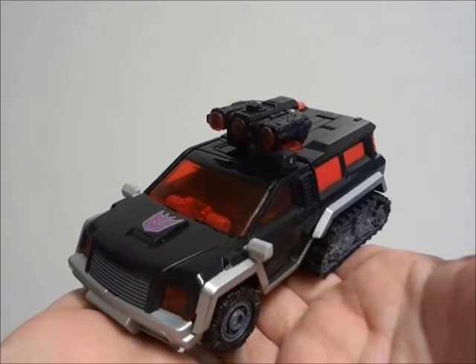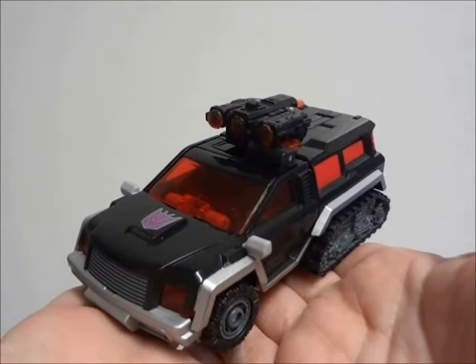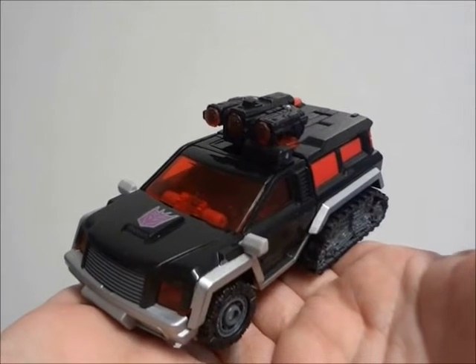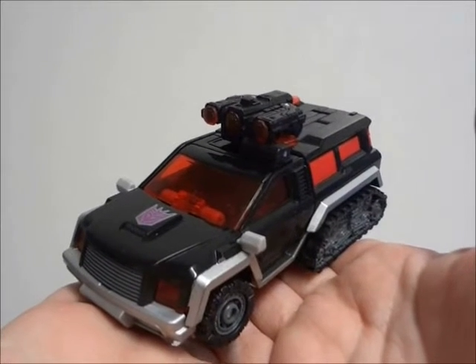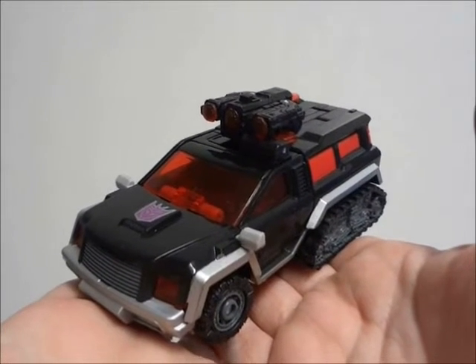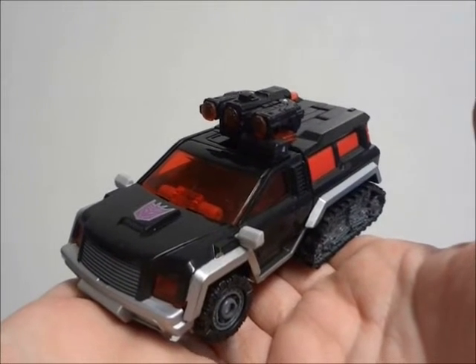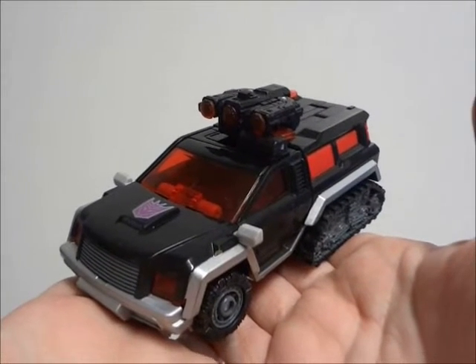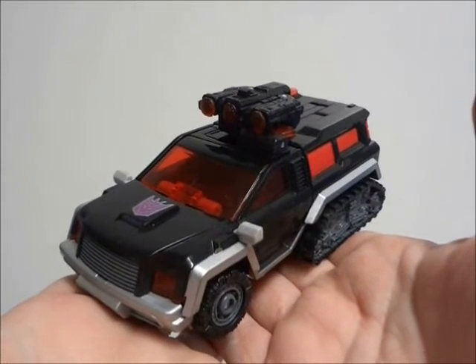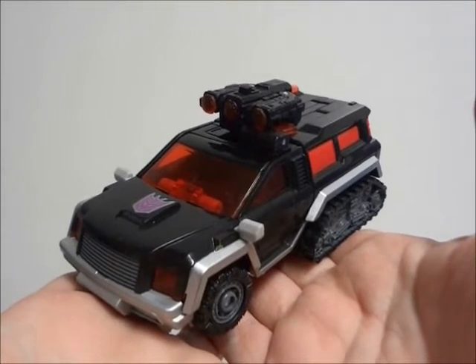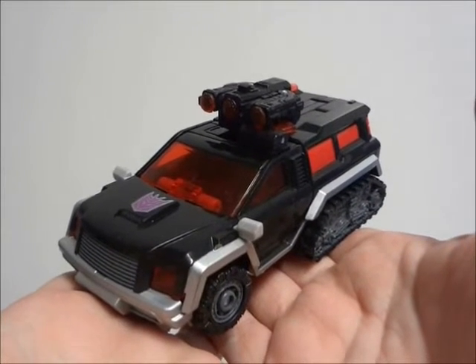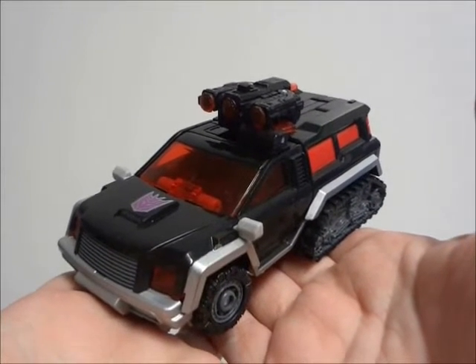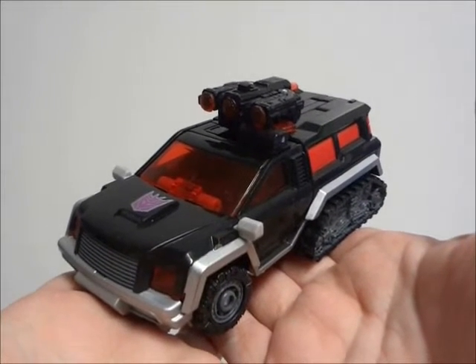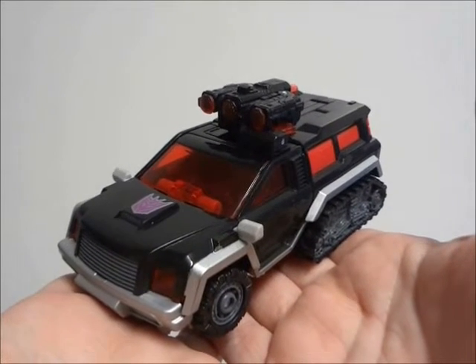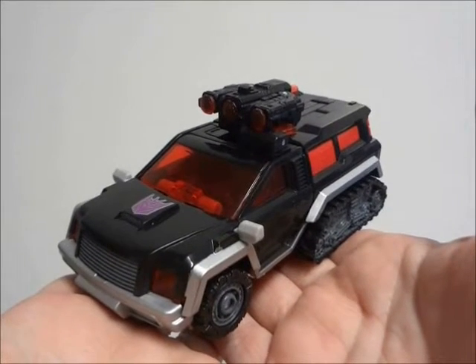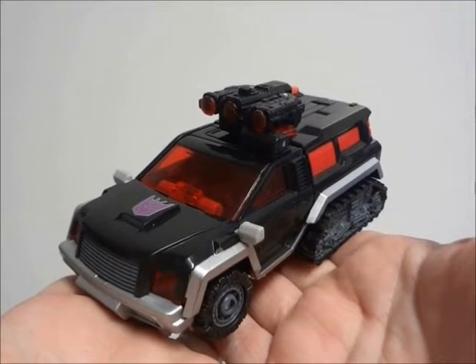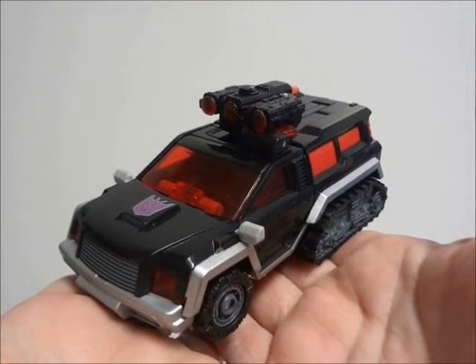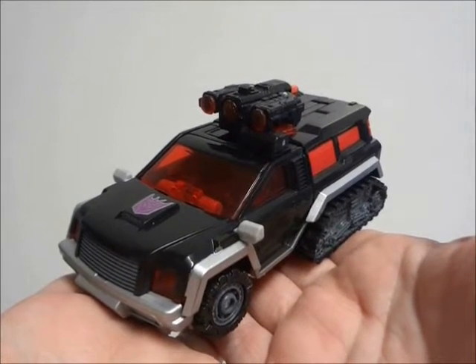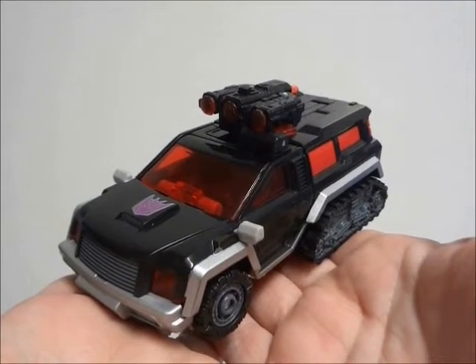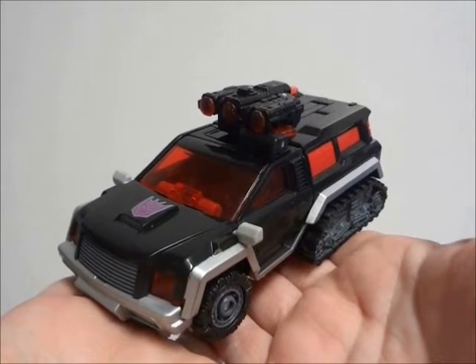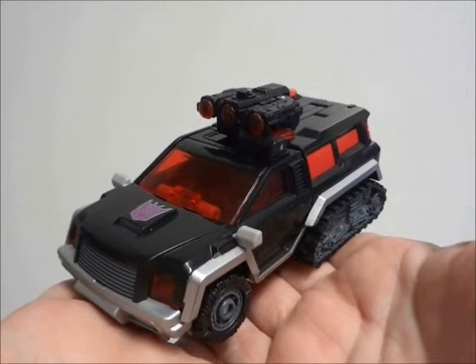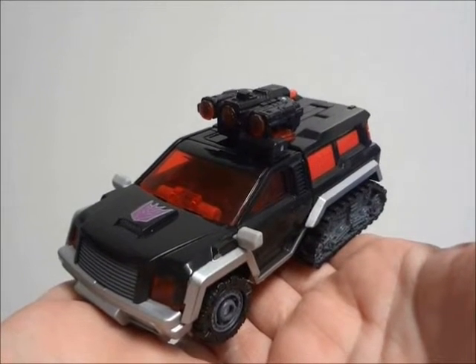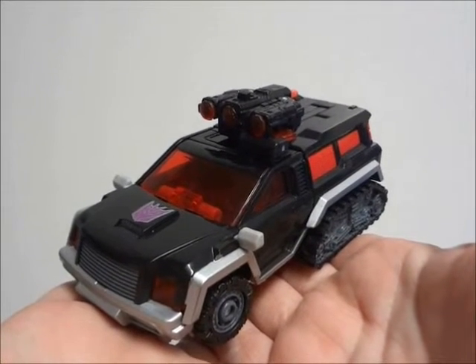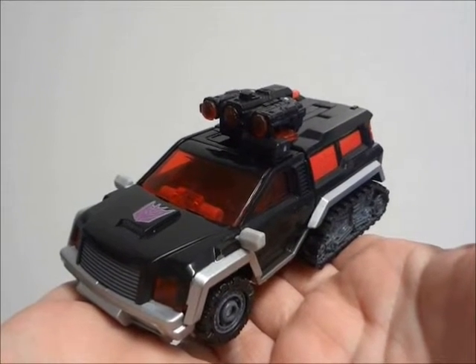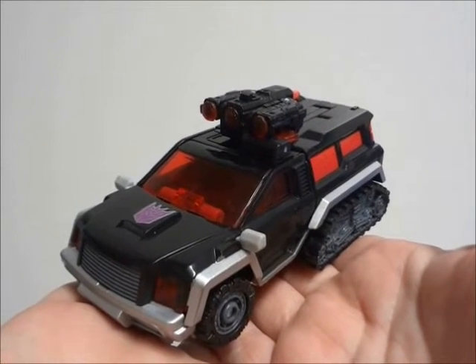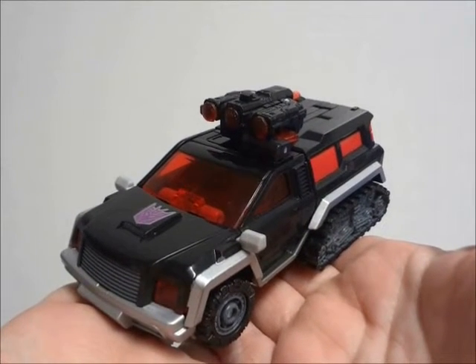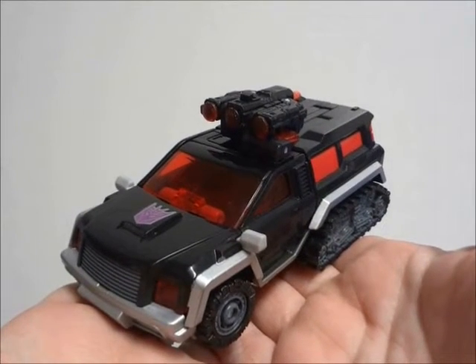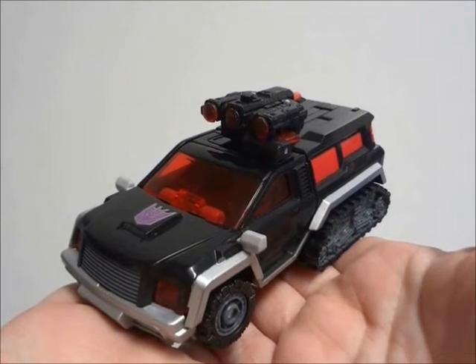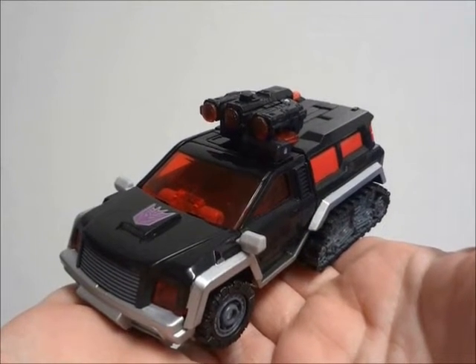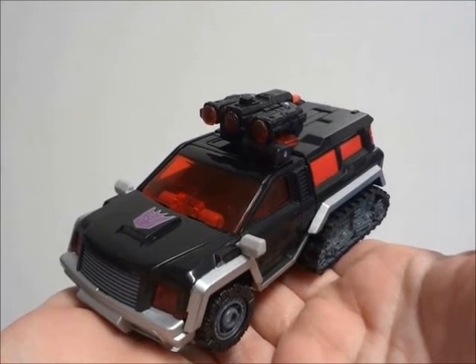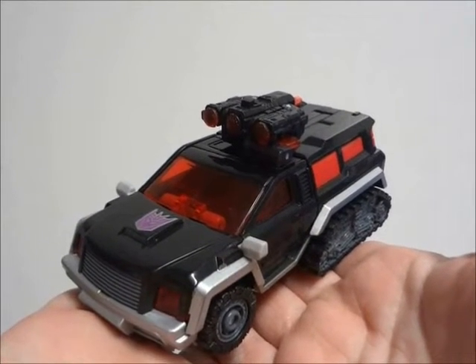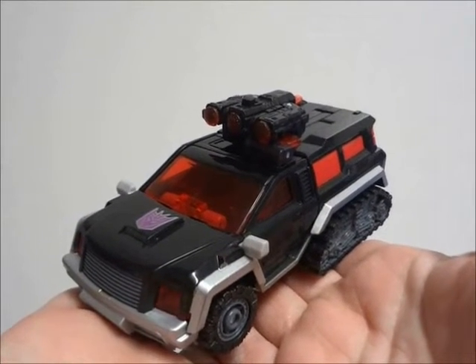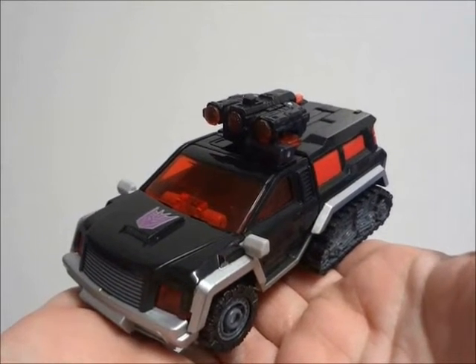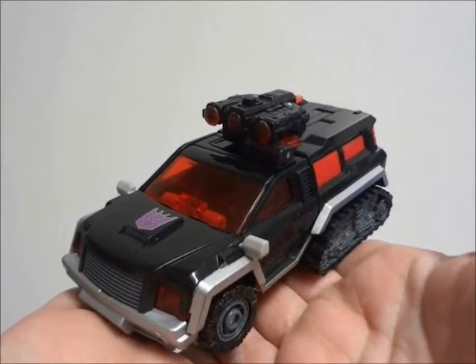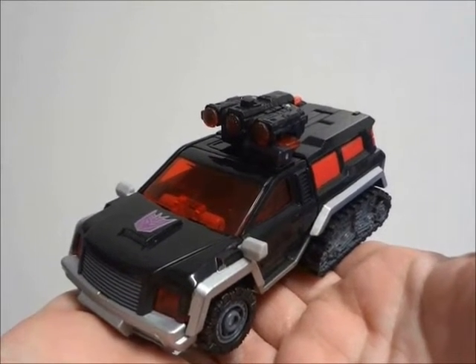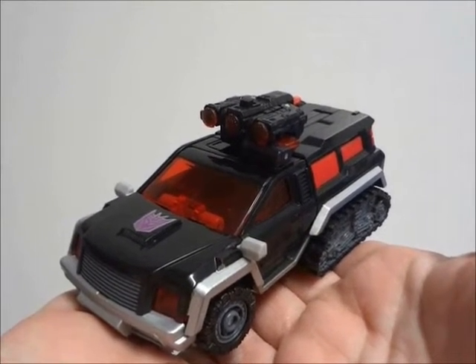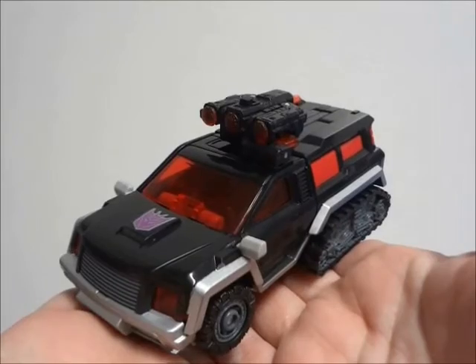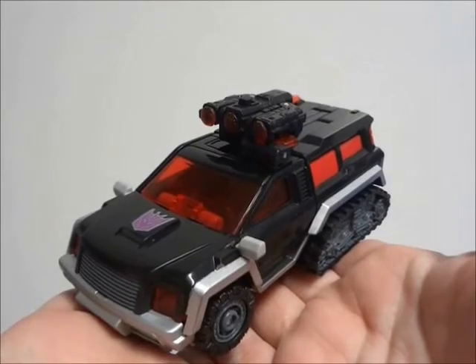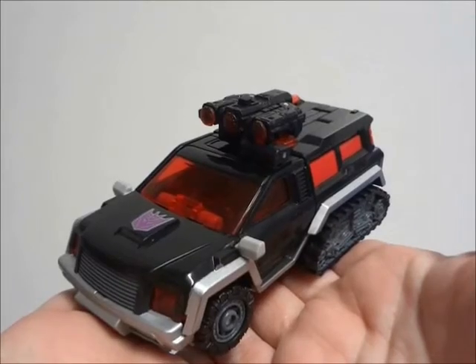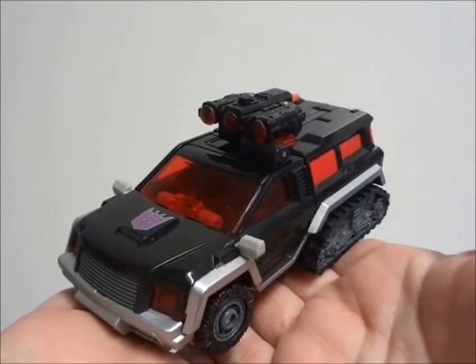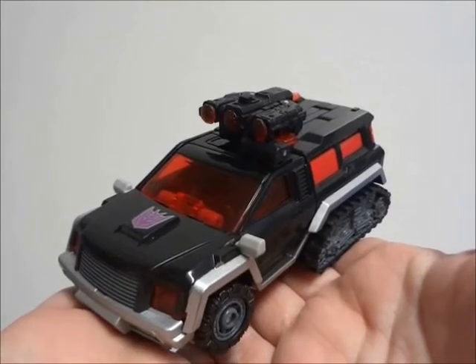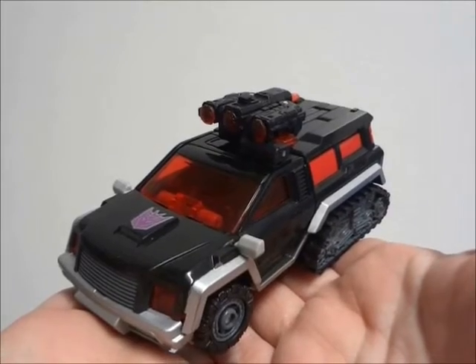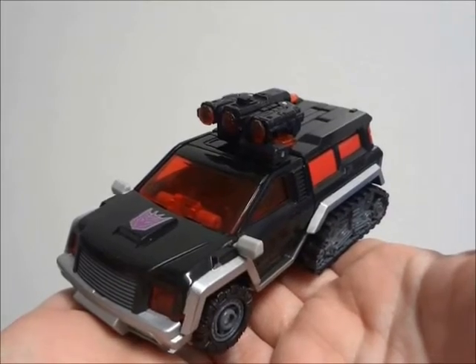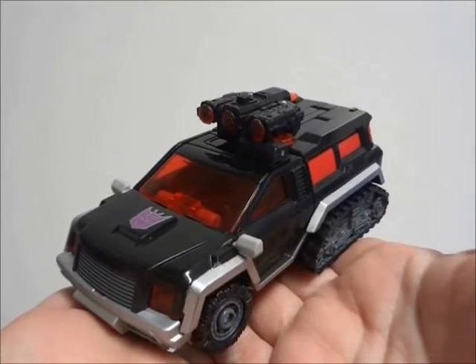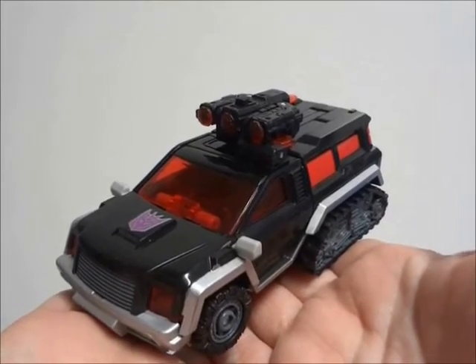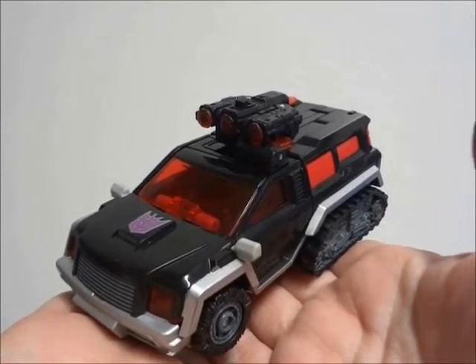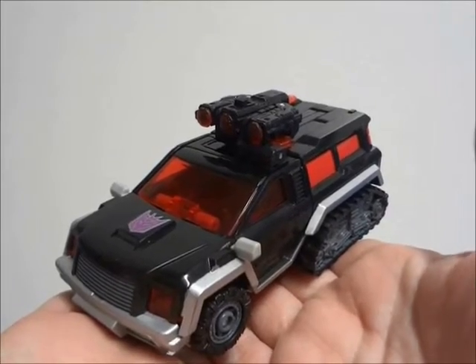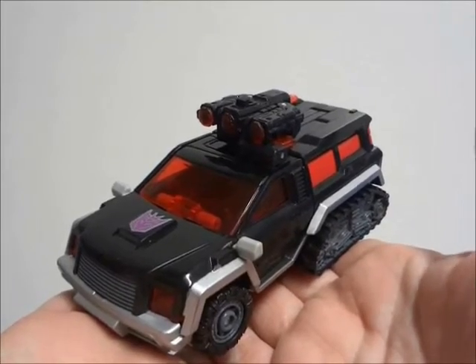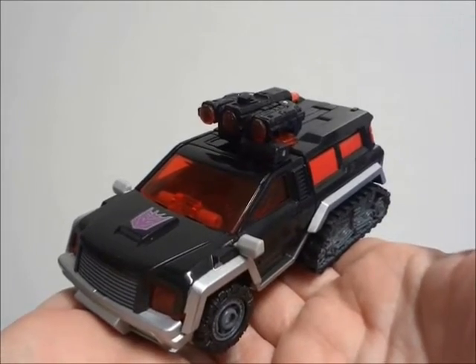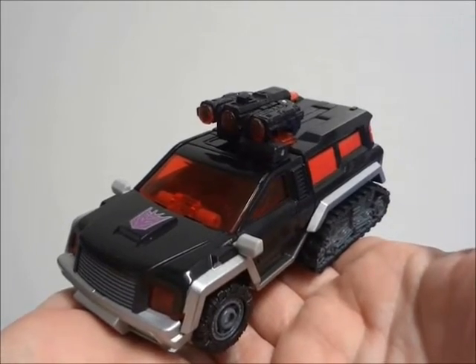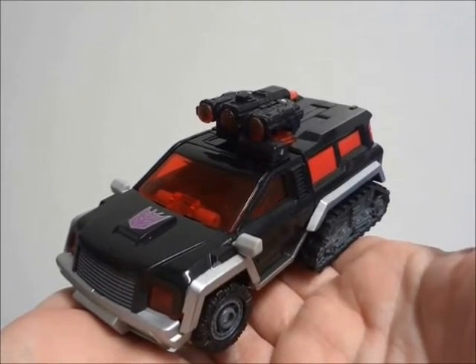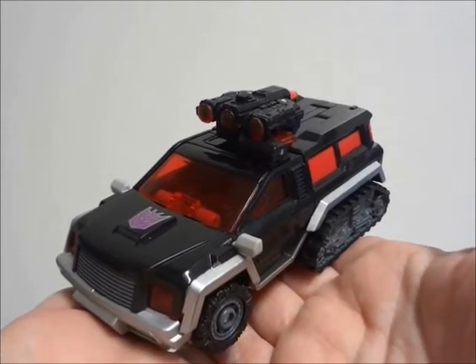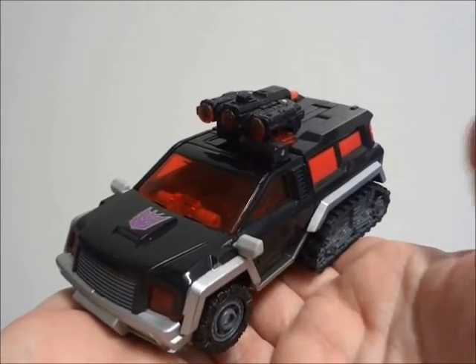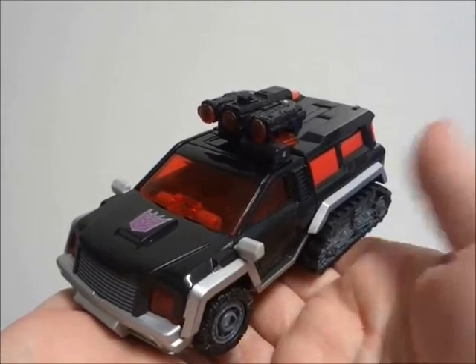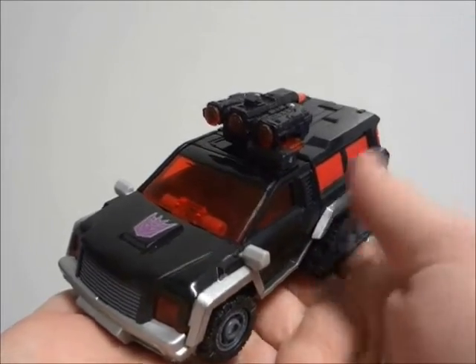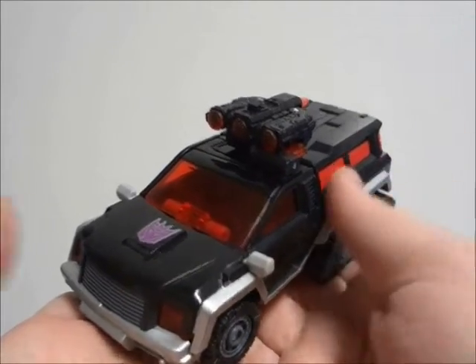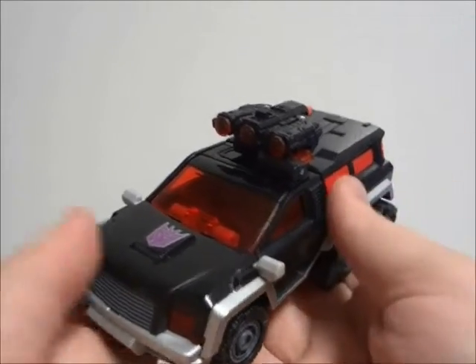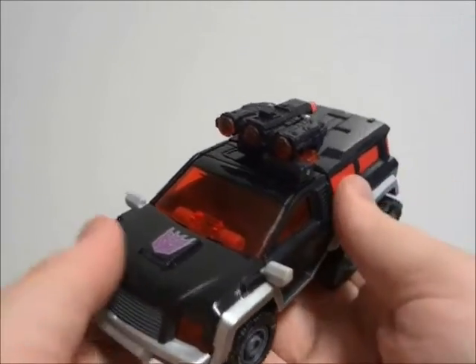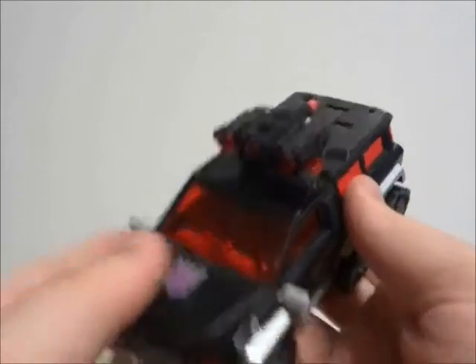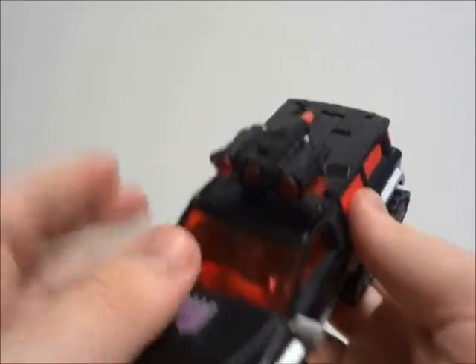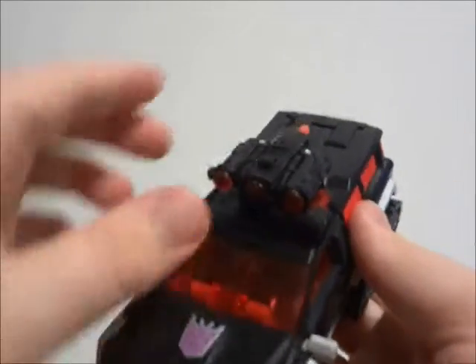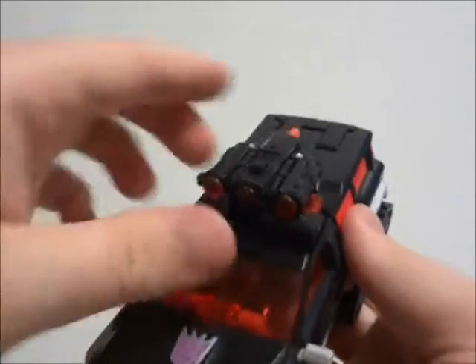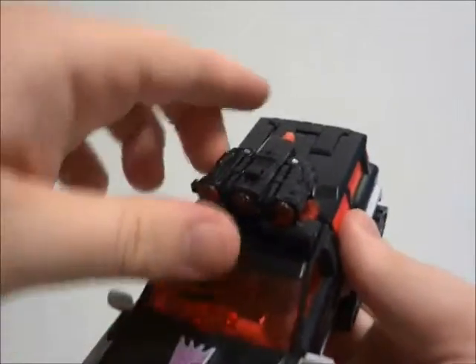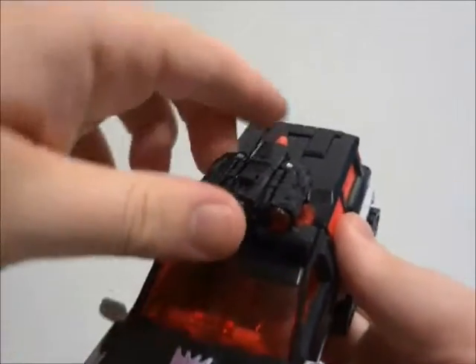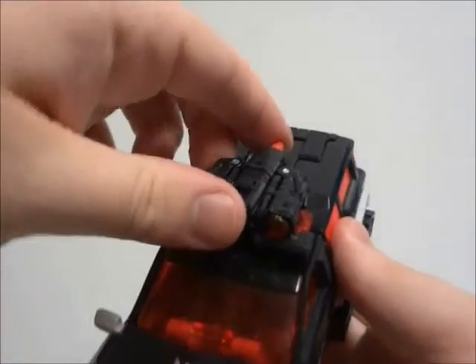Transformers Generations, Takara Tomy, eHobby Exclusive, Decepticon Outcast Magnificus.